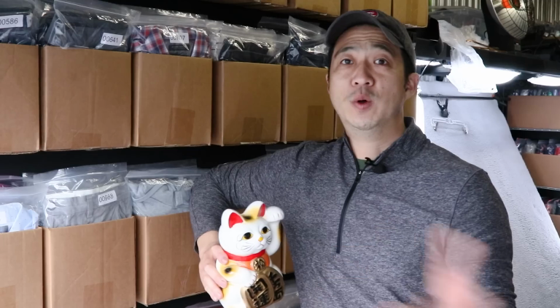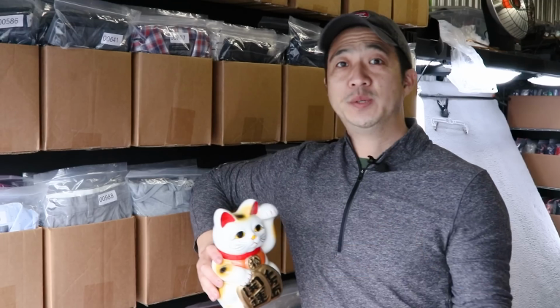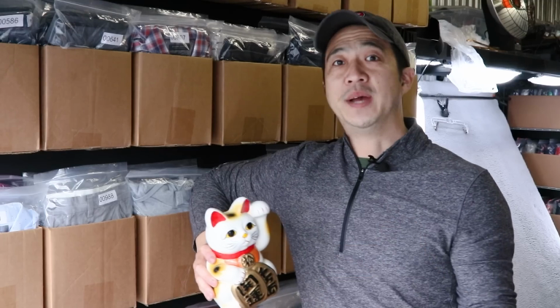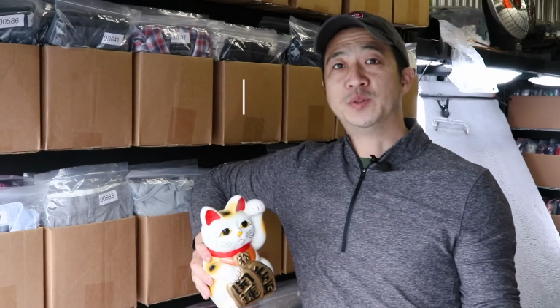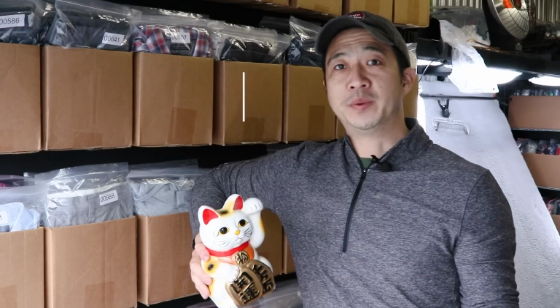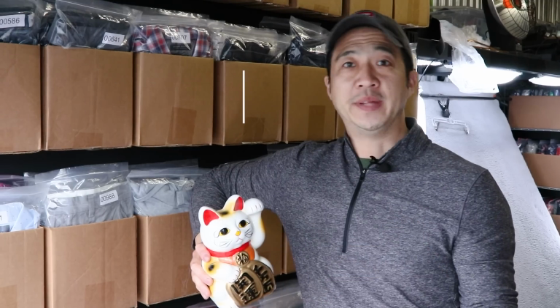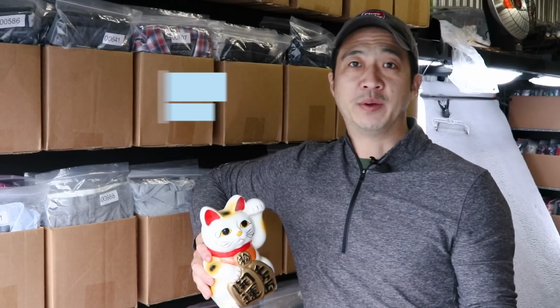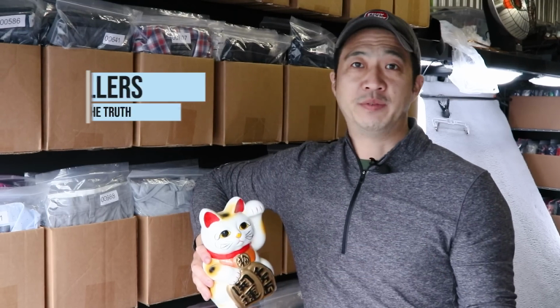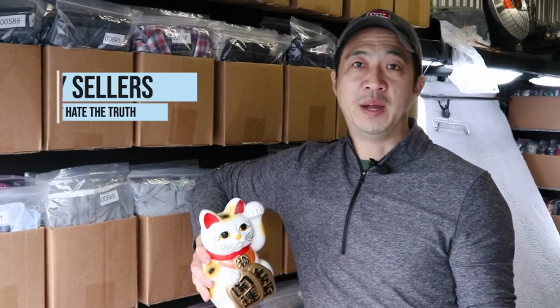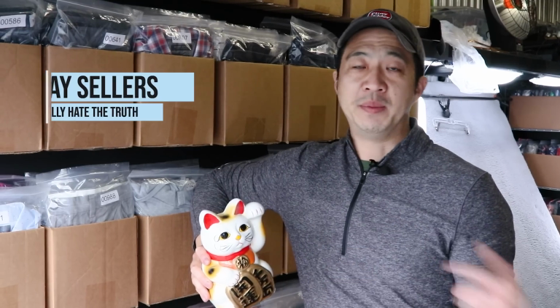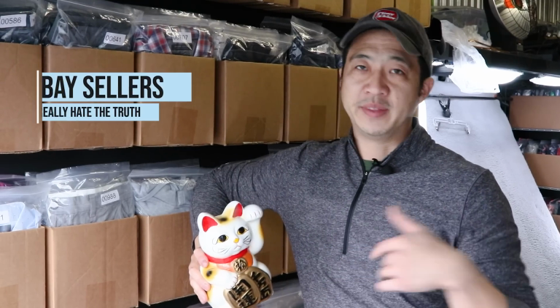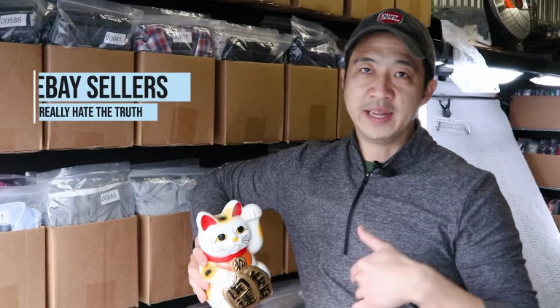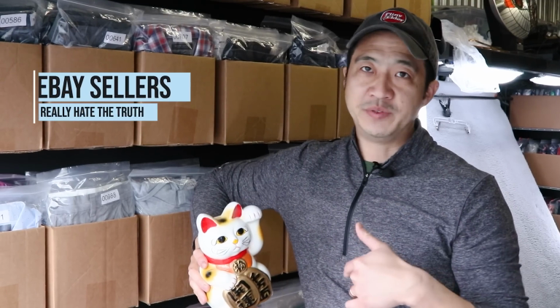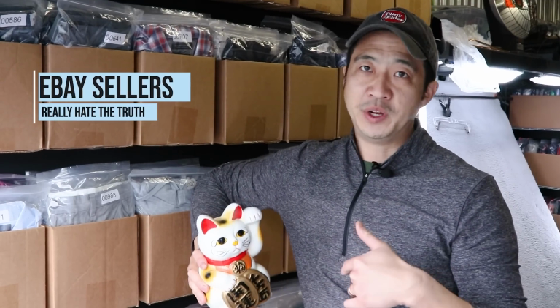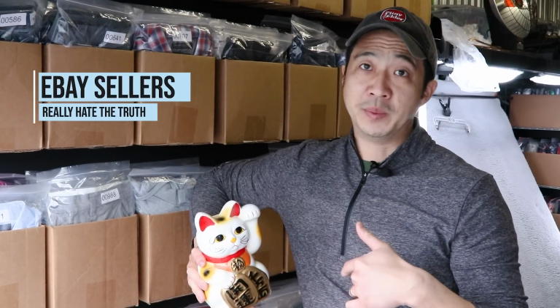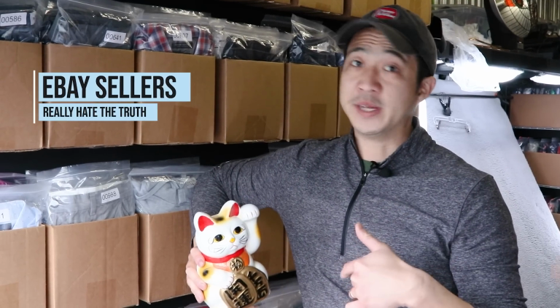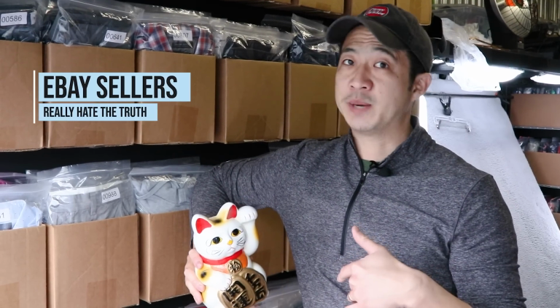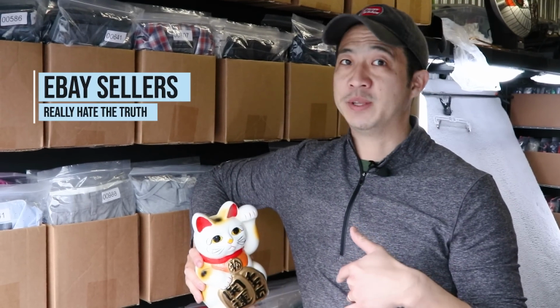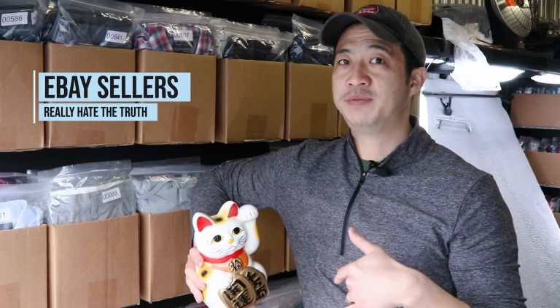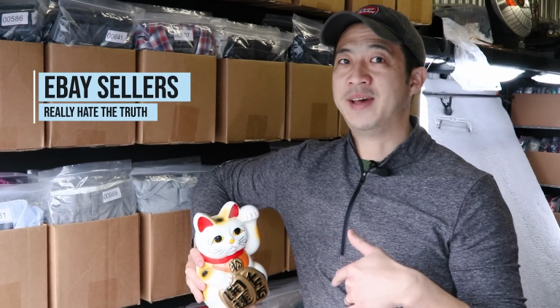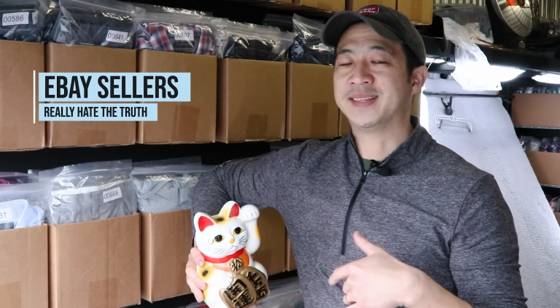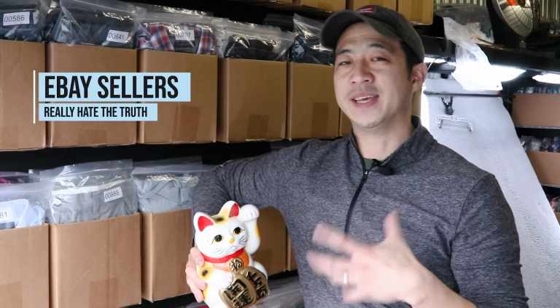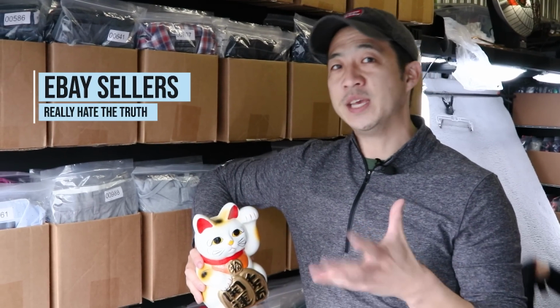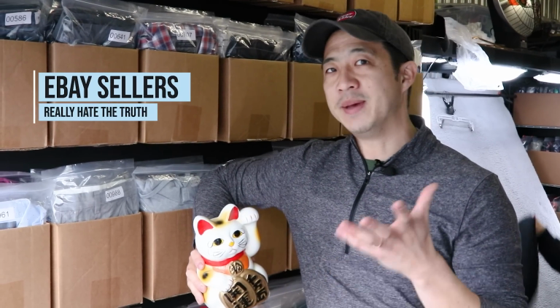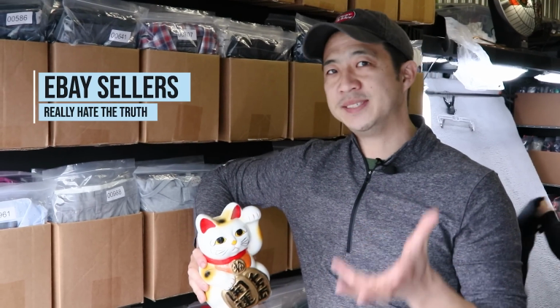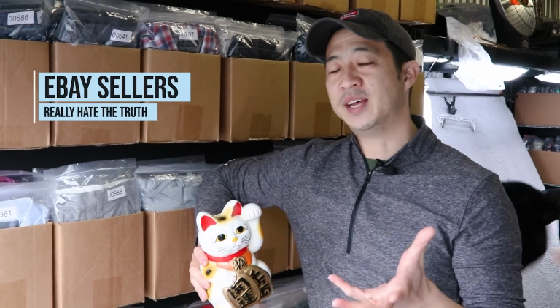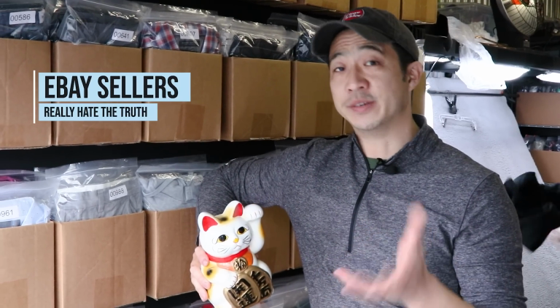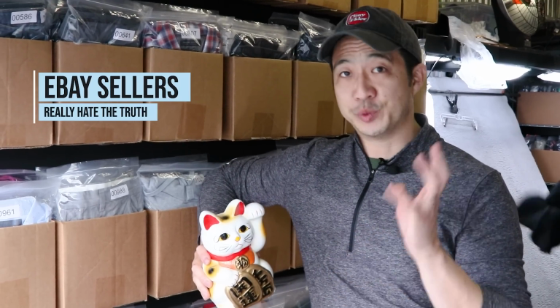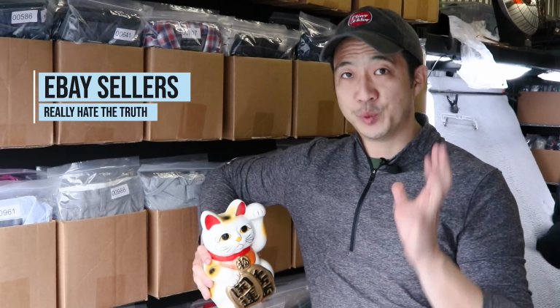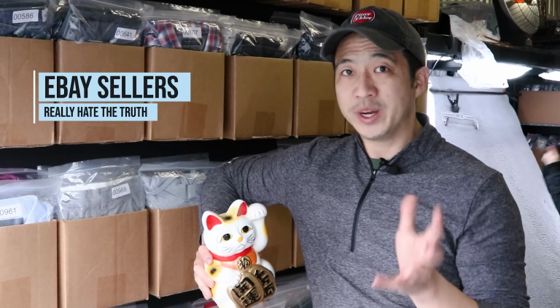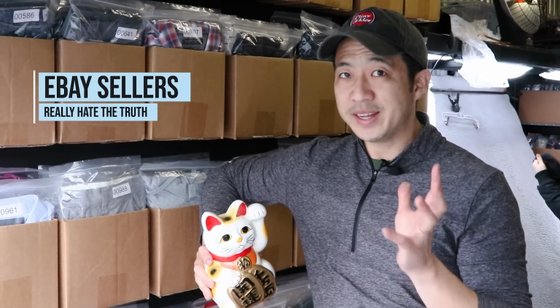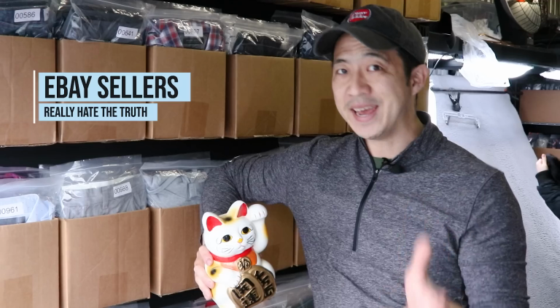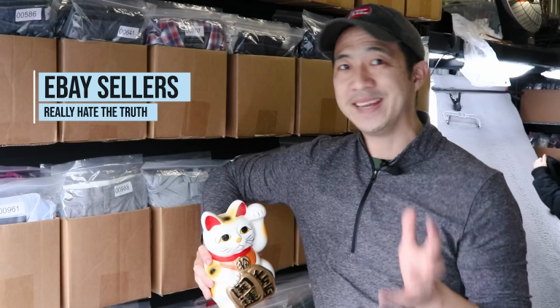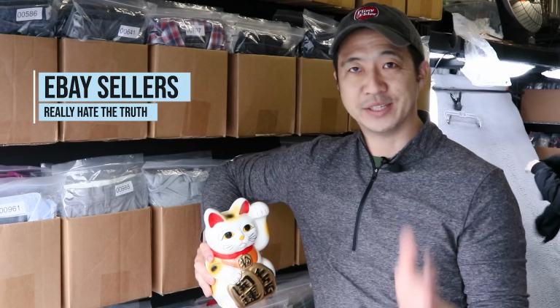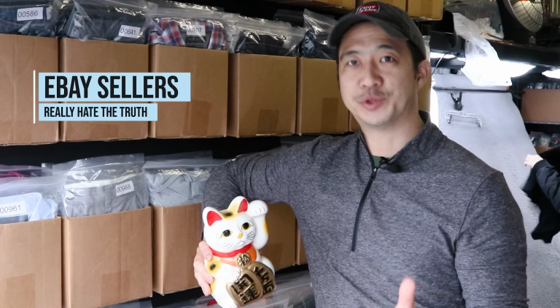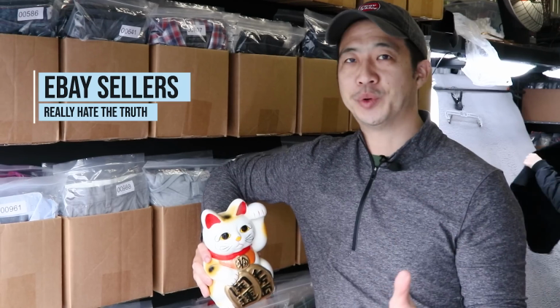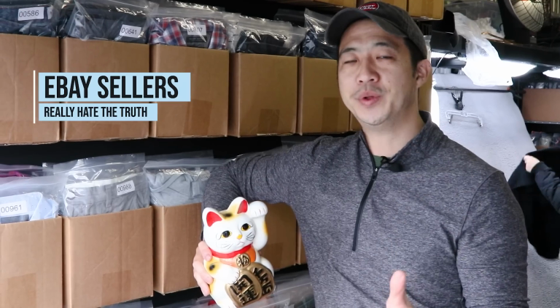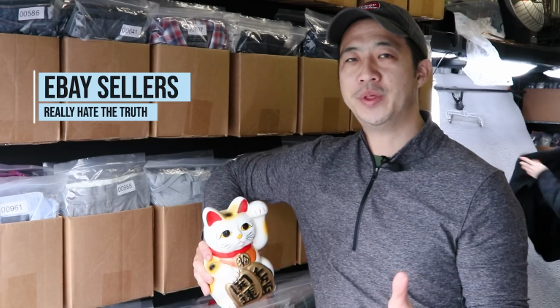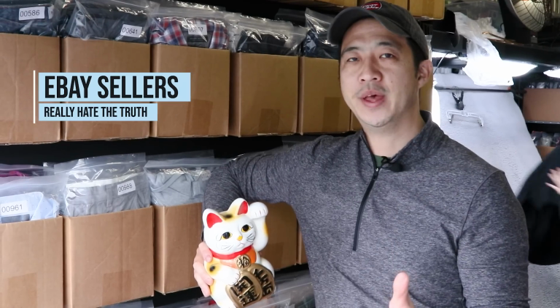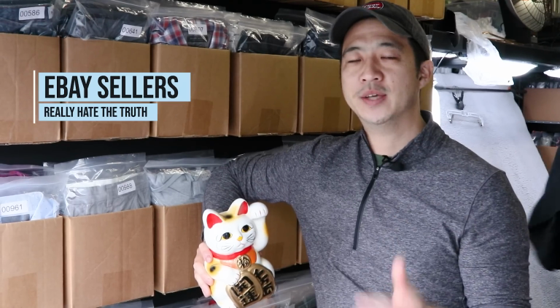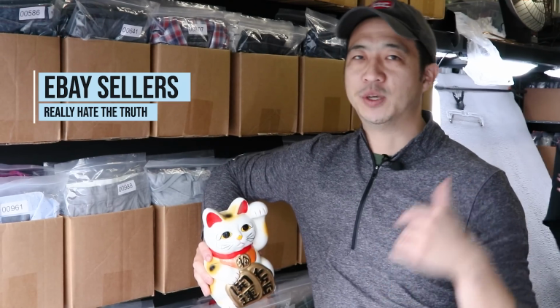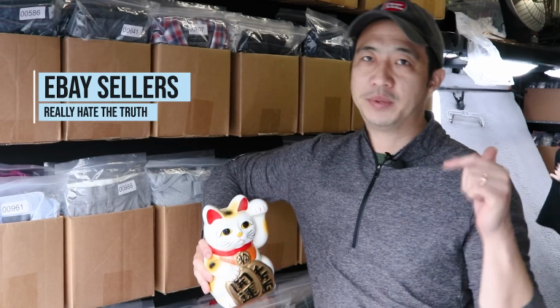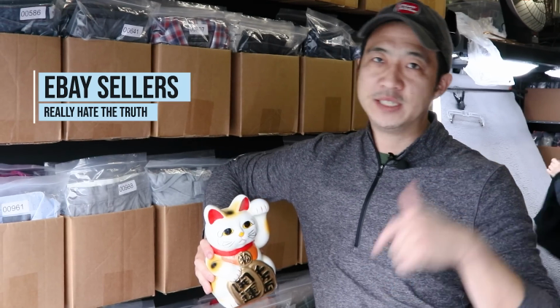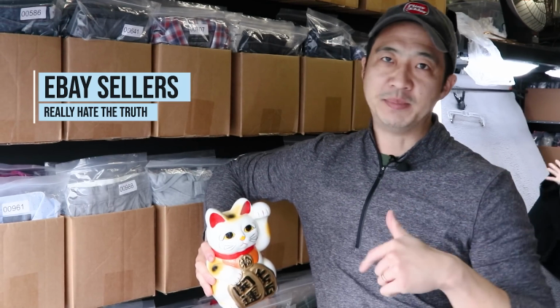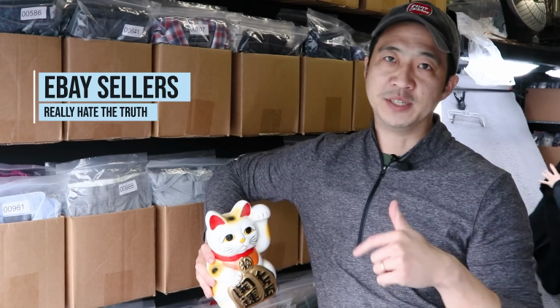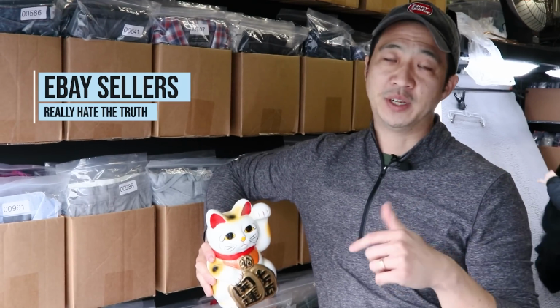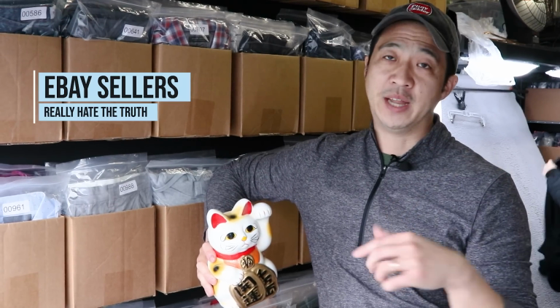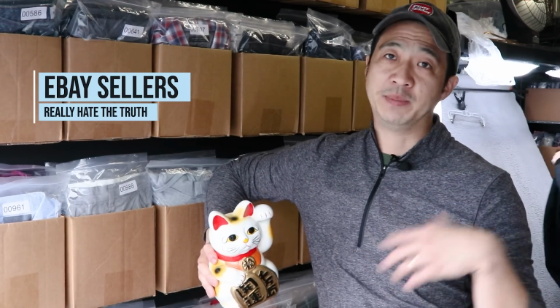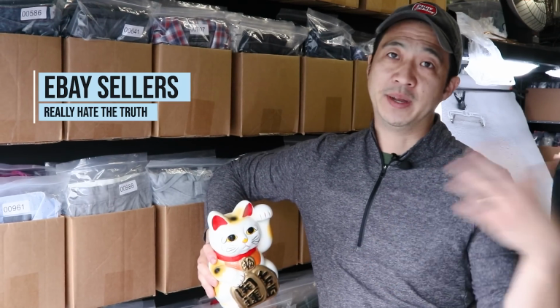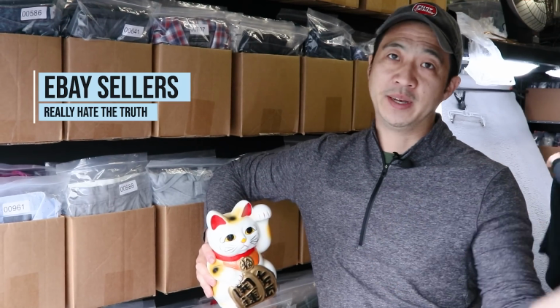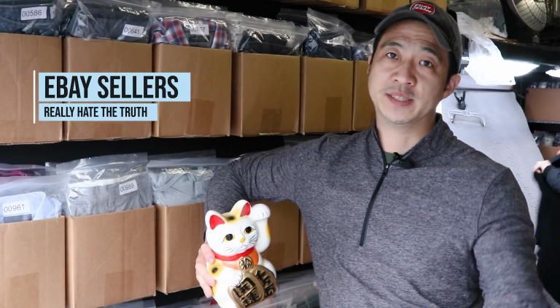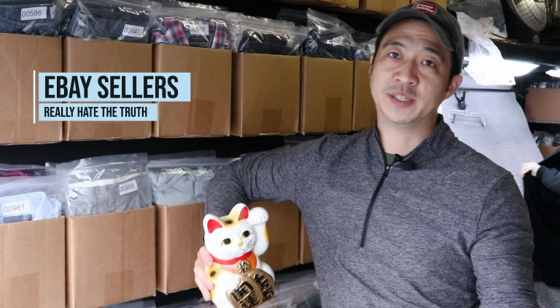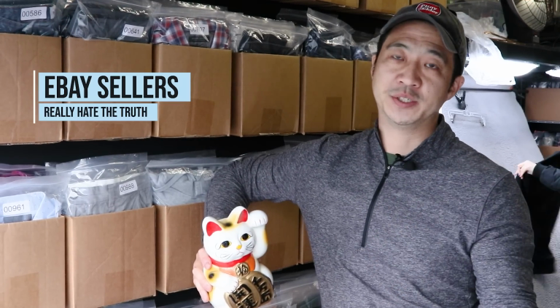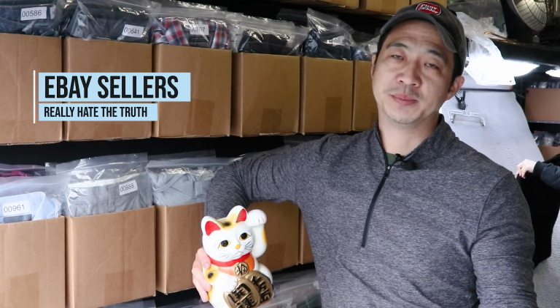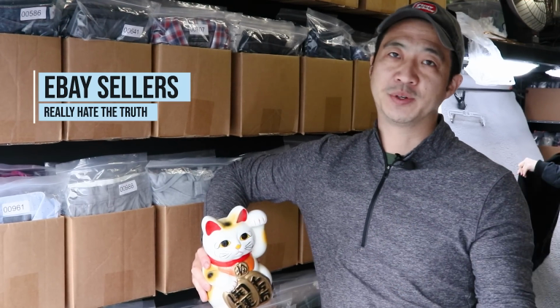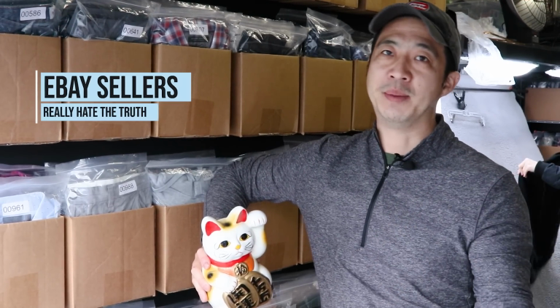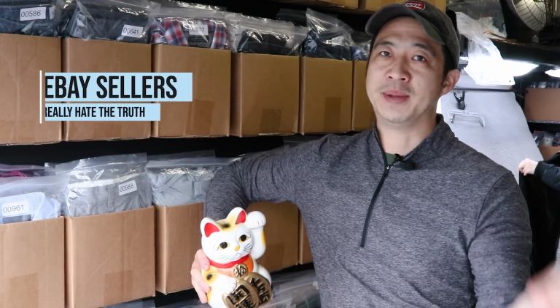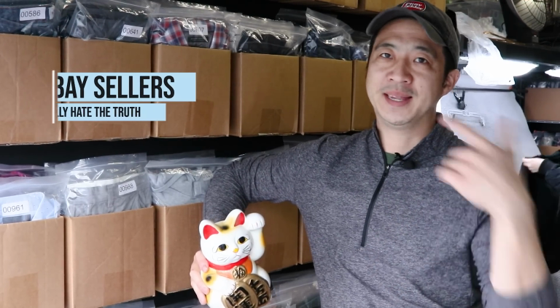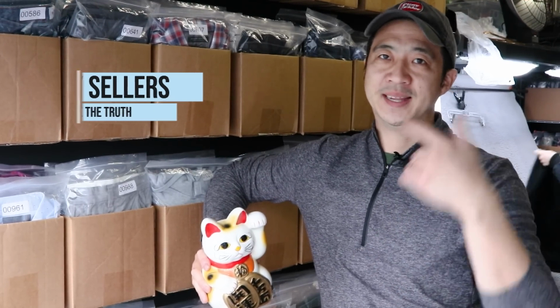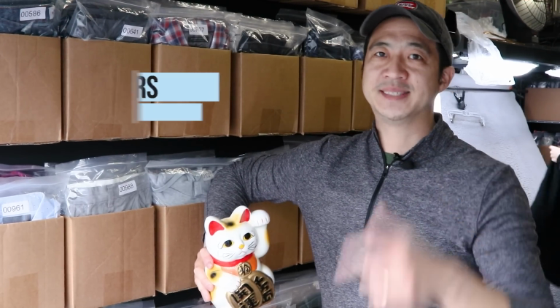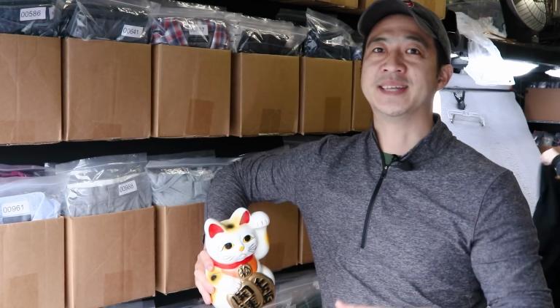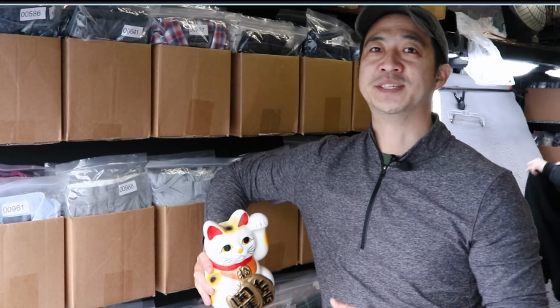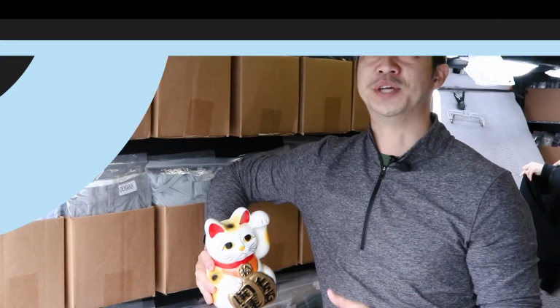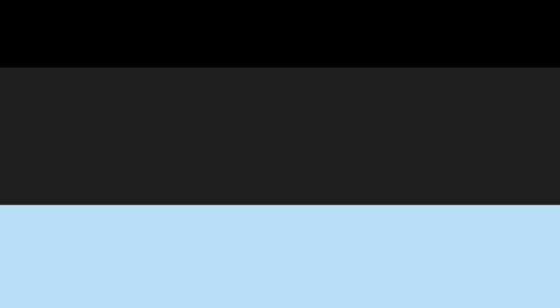What's up guys? Welcome to Daily Refinement. In today's video, I'm going to talk about the fact that eBay sellers really hate the truth. So please smash the like button, consider subscribing. Let's get into the show.